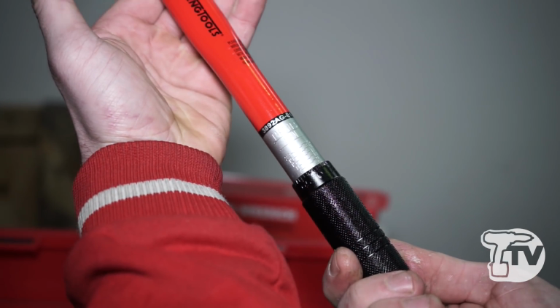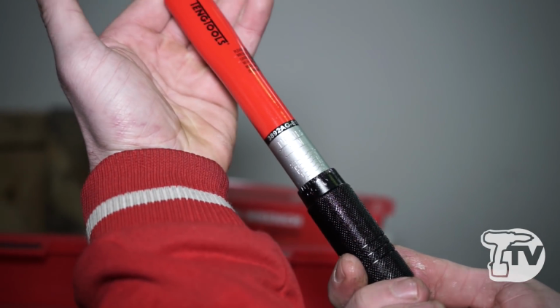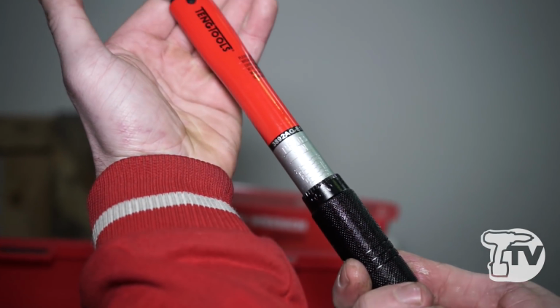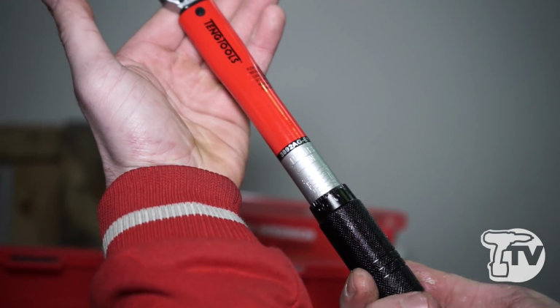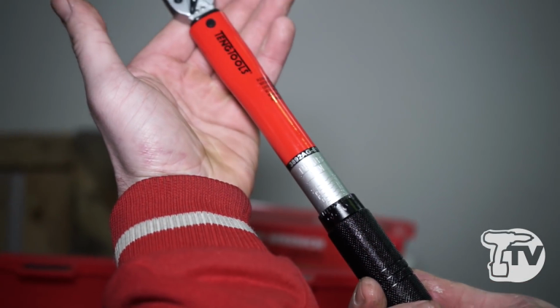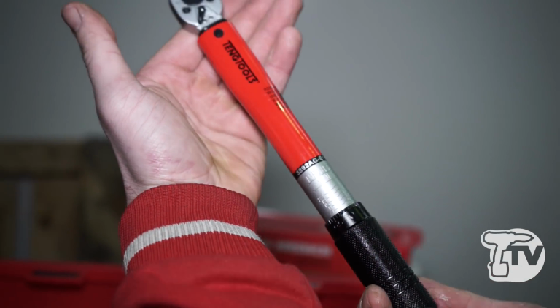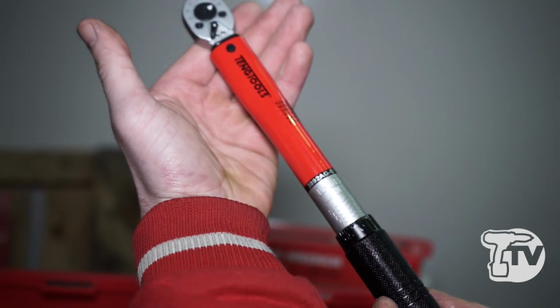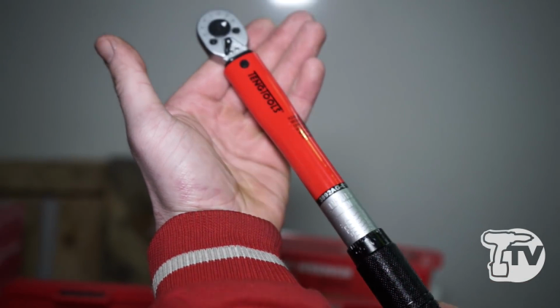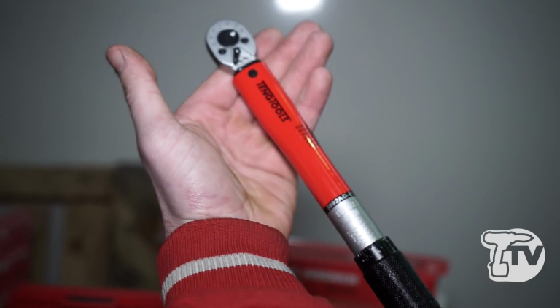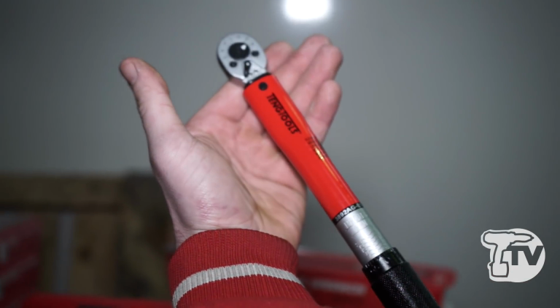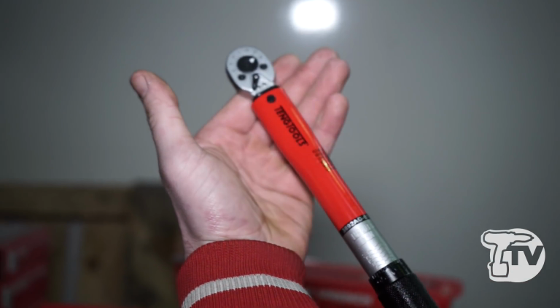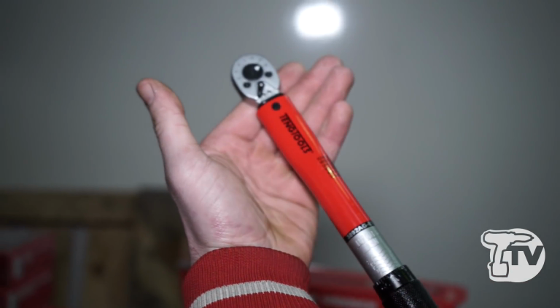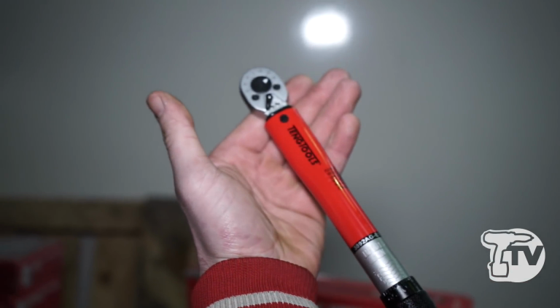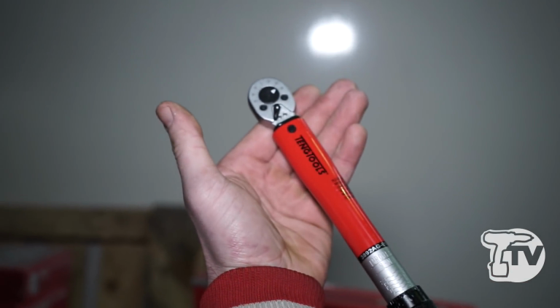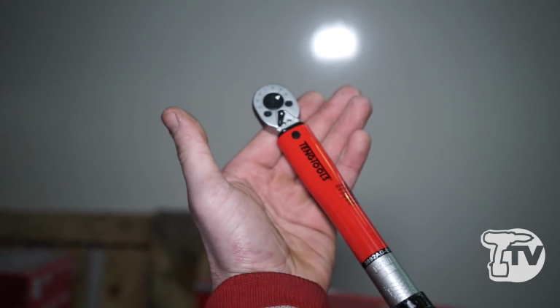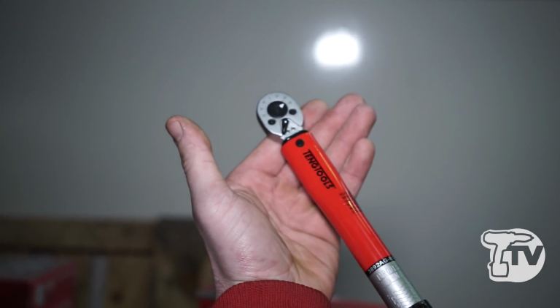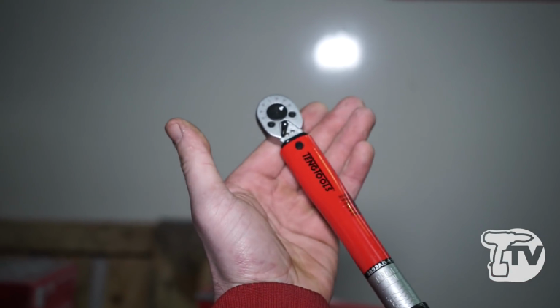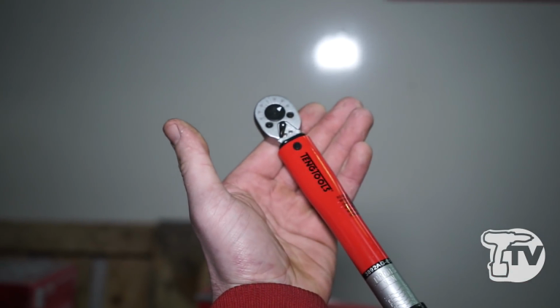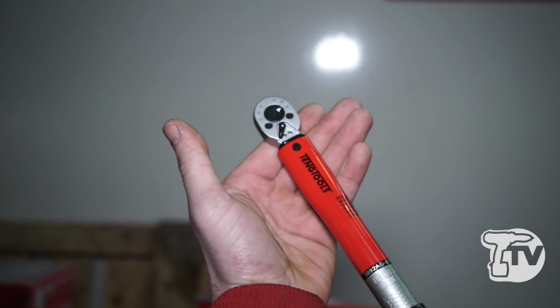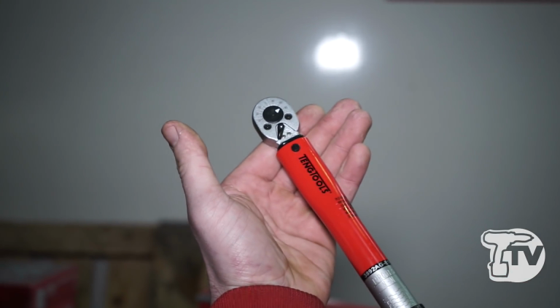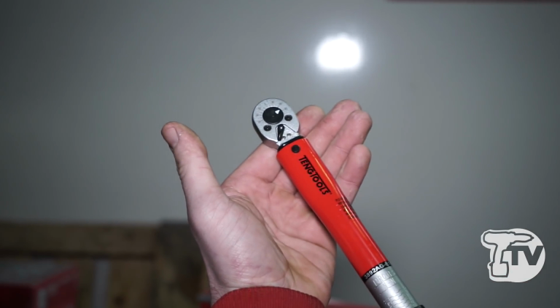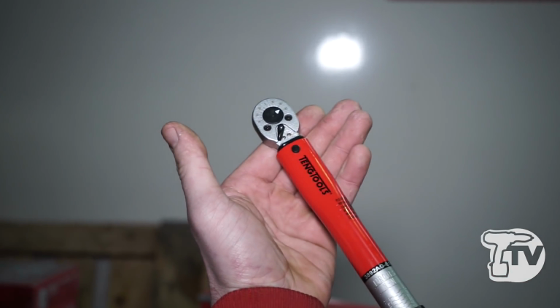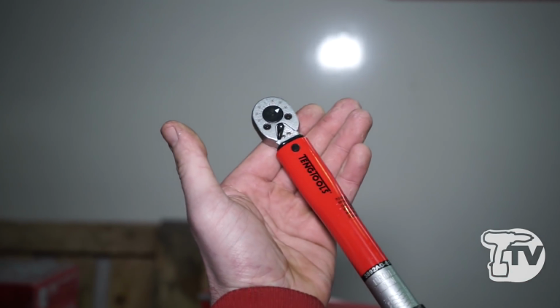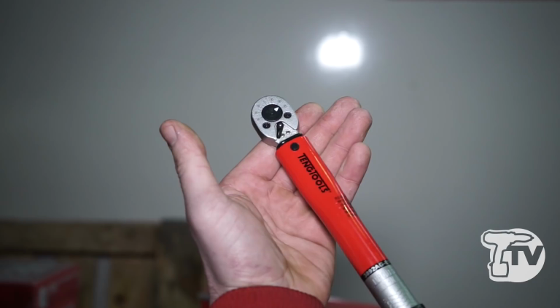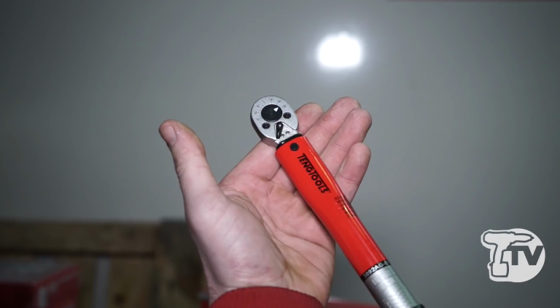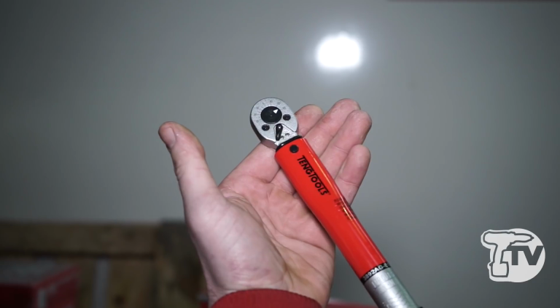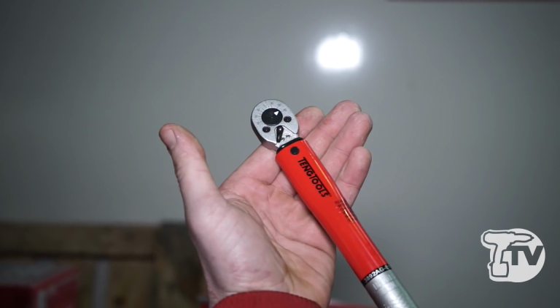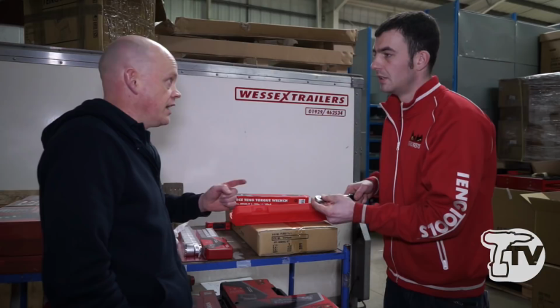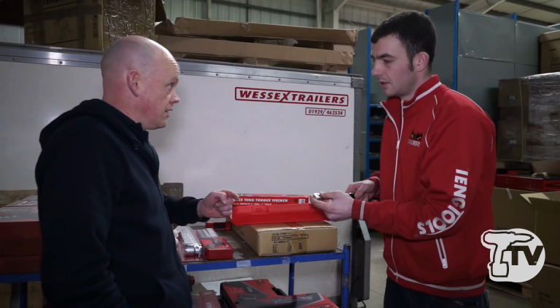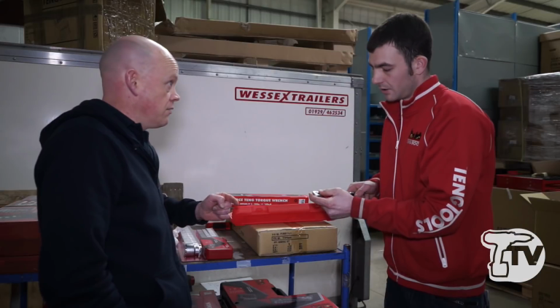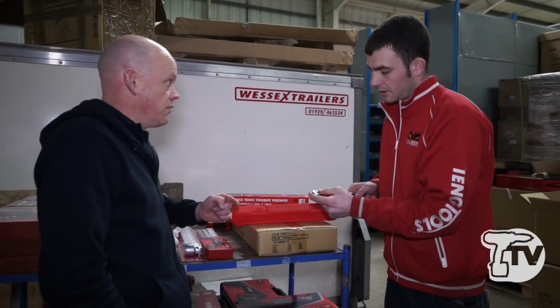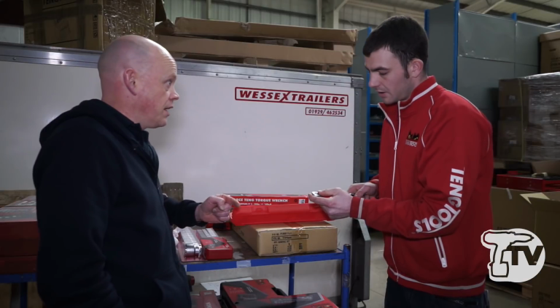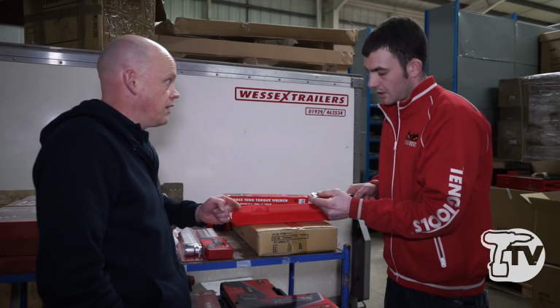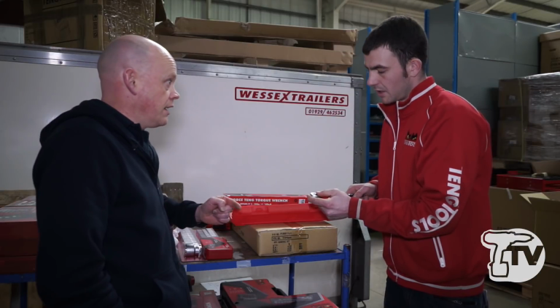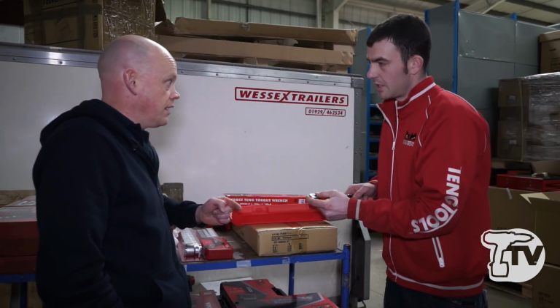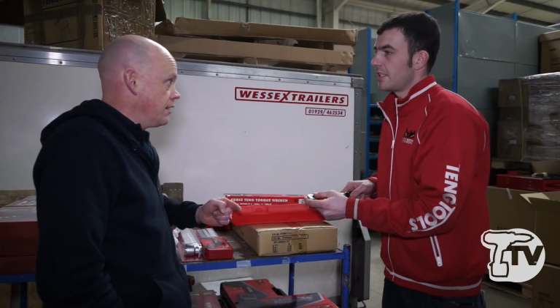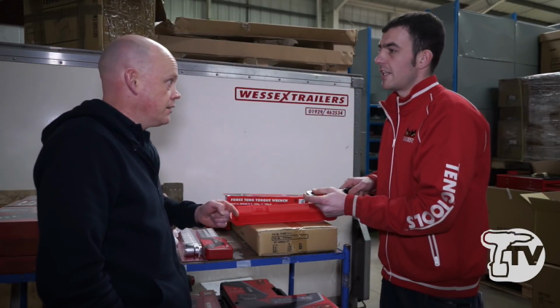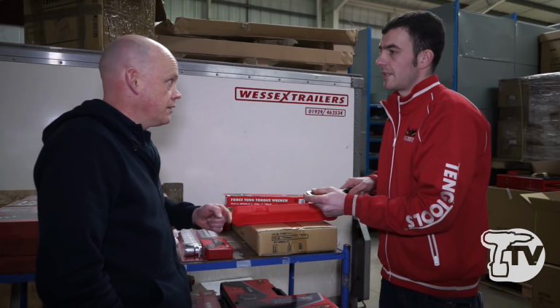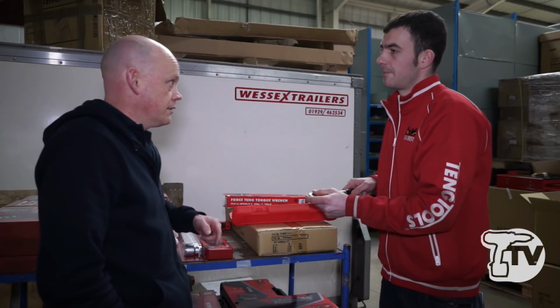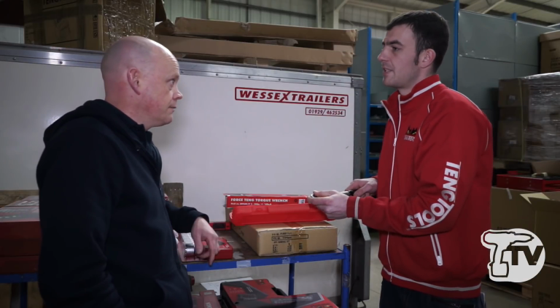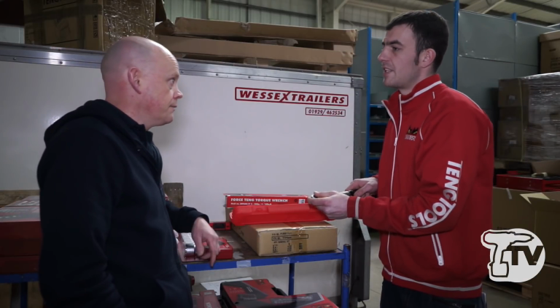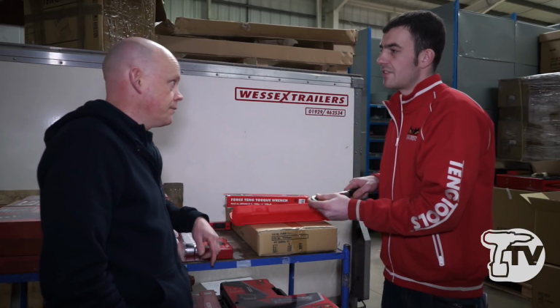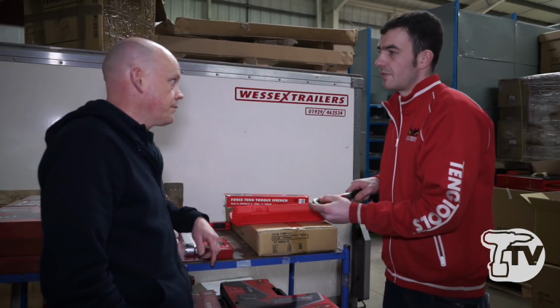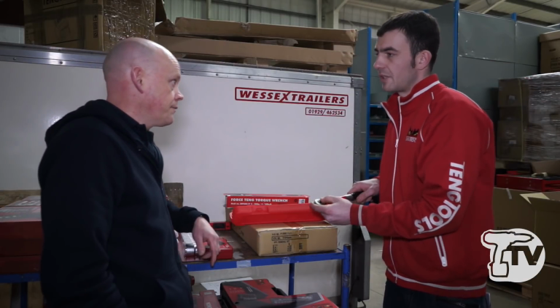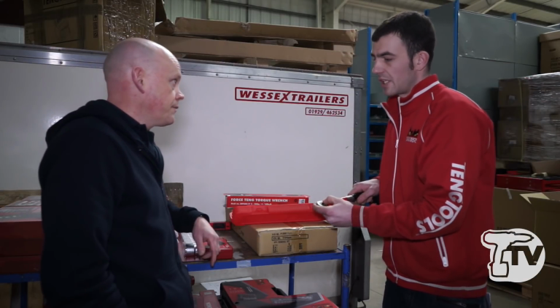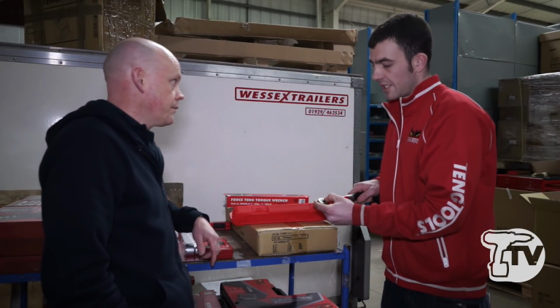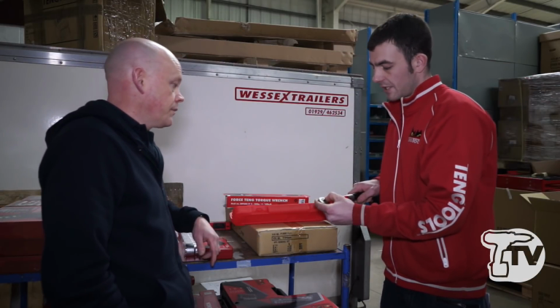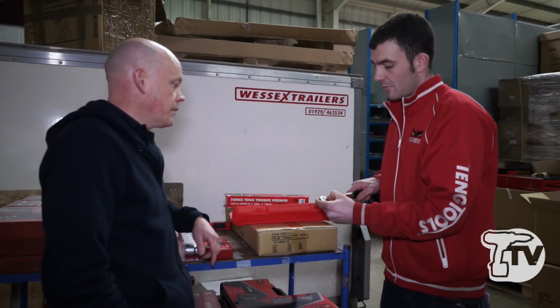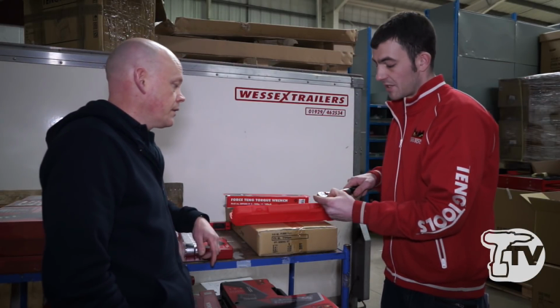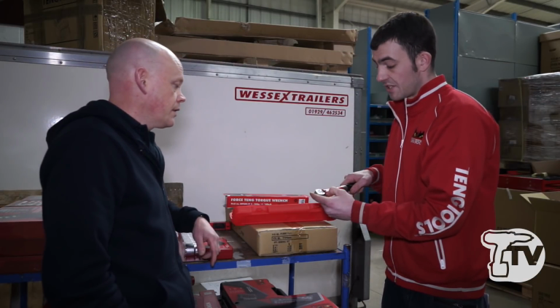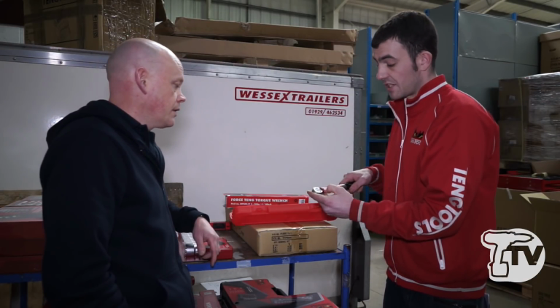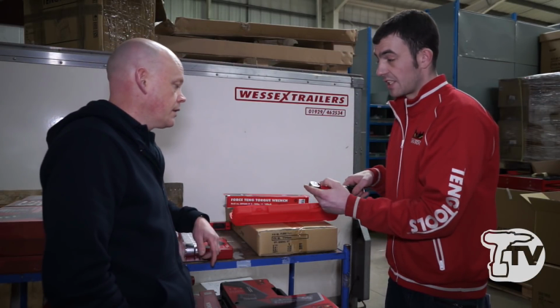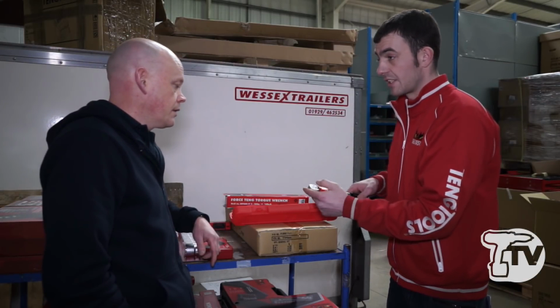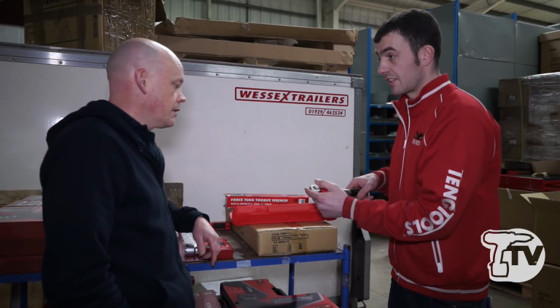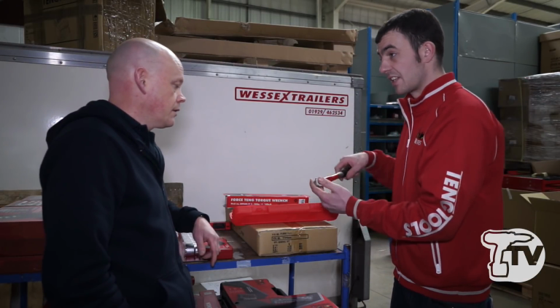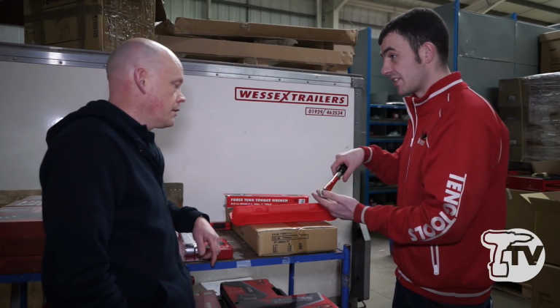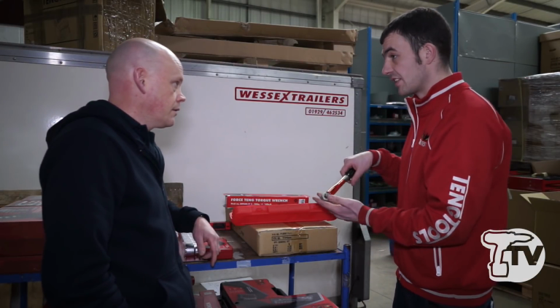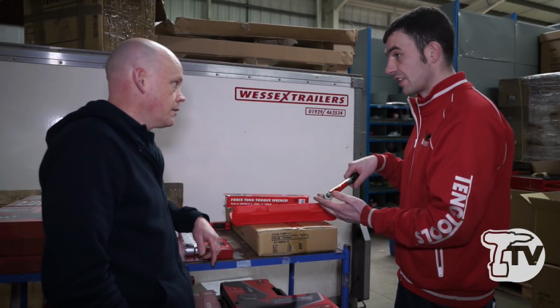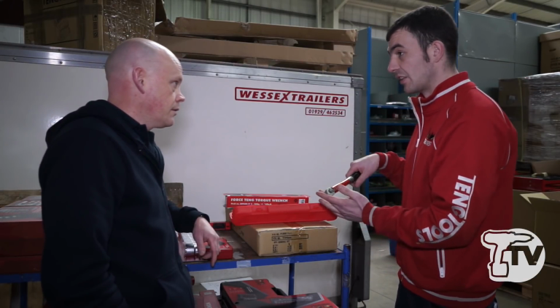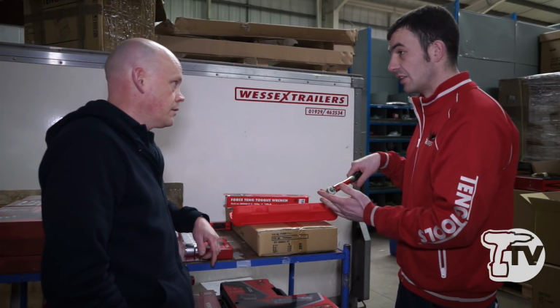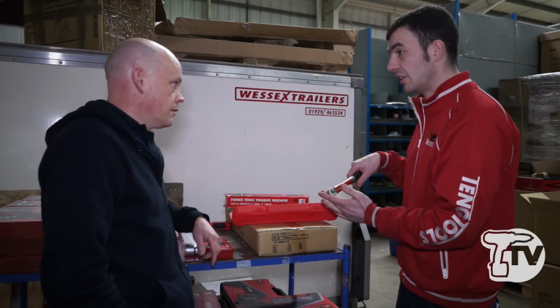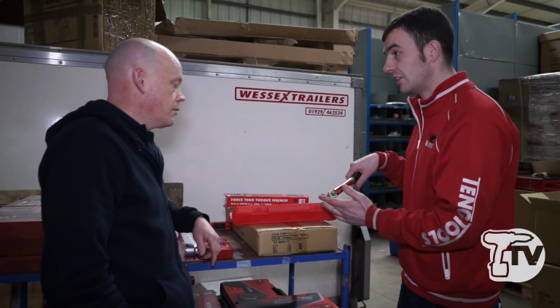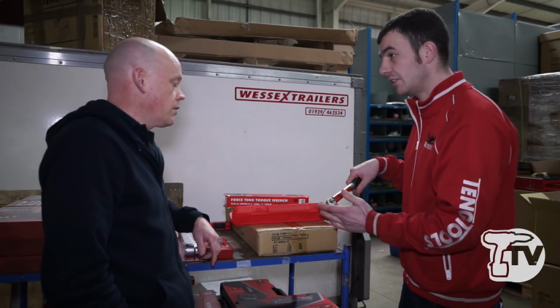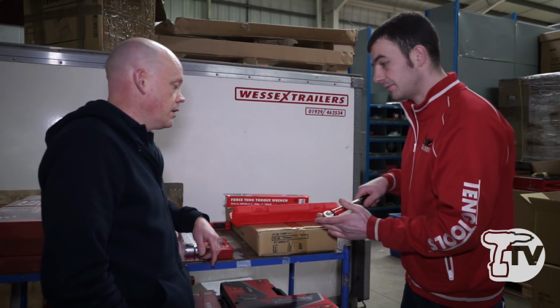So can you over-tighten? Yeah, you can. But you need to listen for the click? Yeah, you listen for the click and once it's clicked, that's it — done.